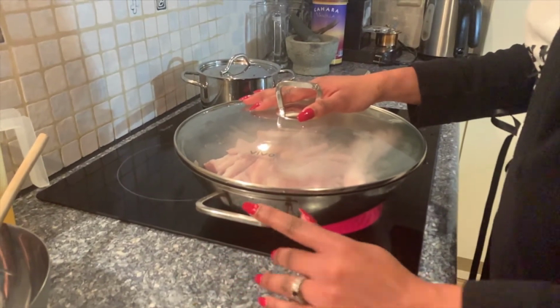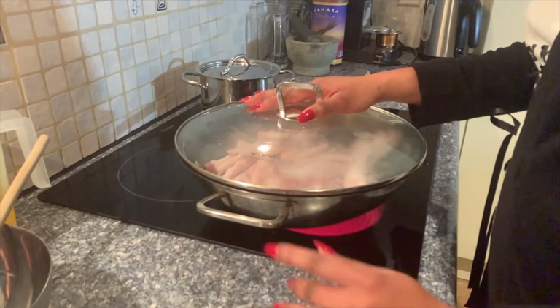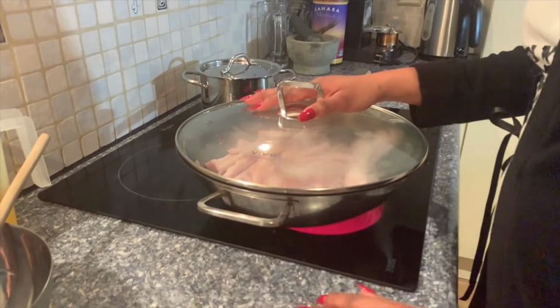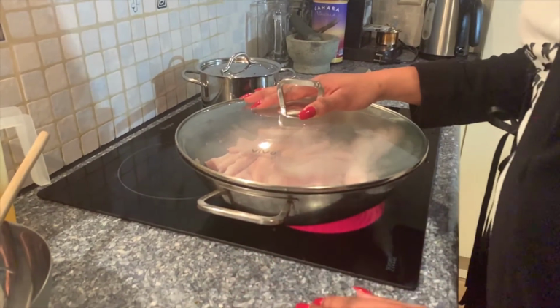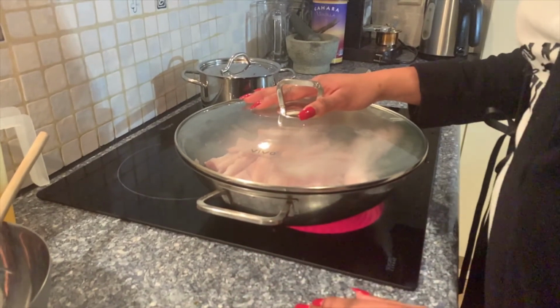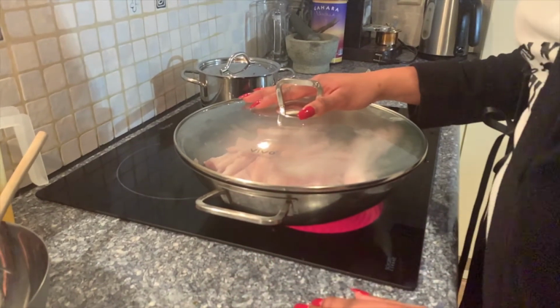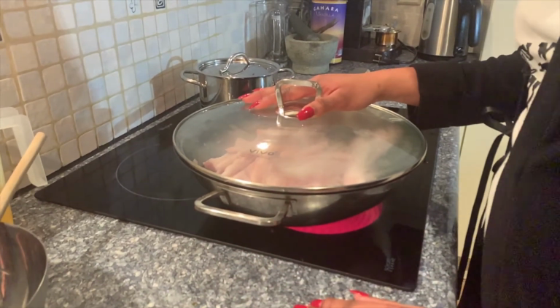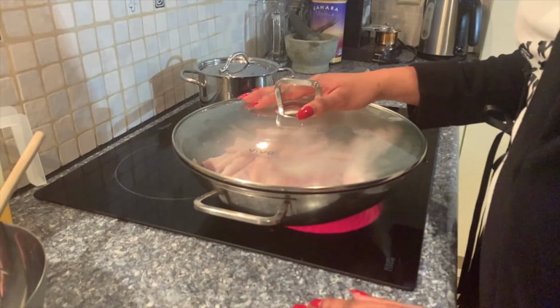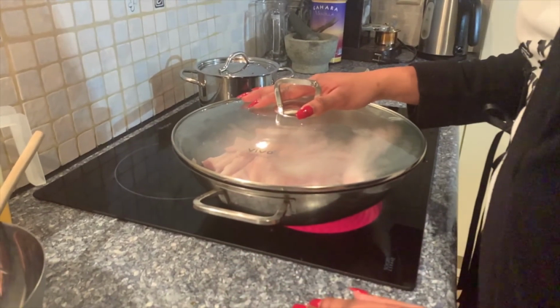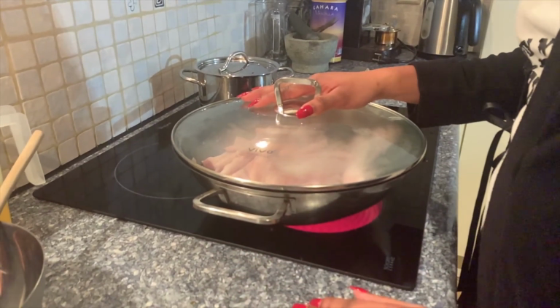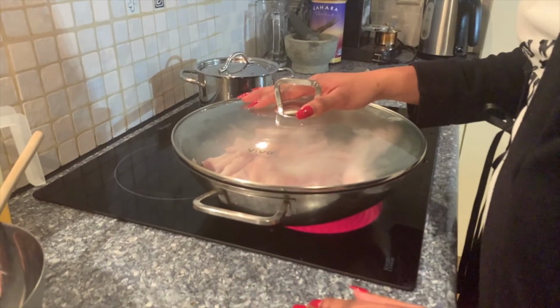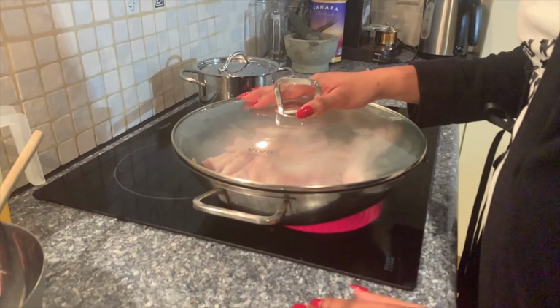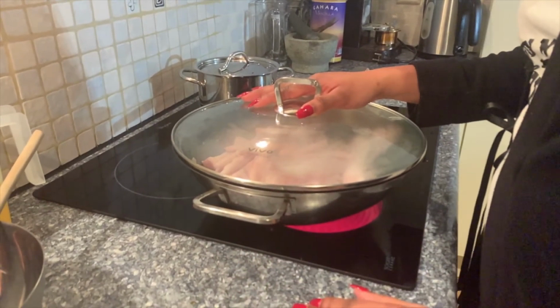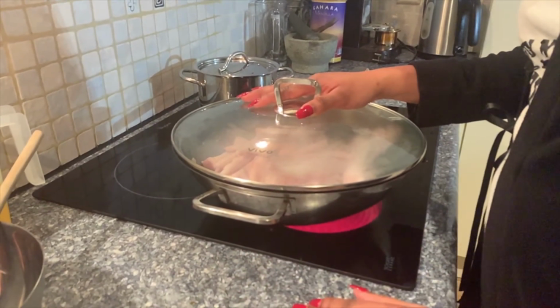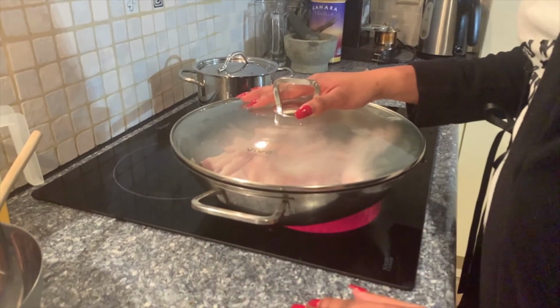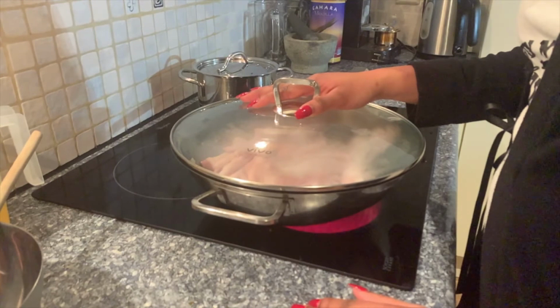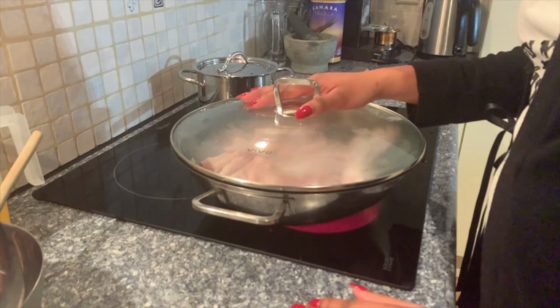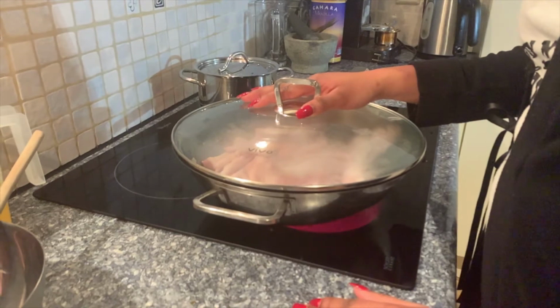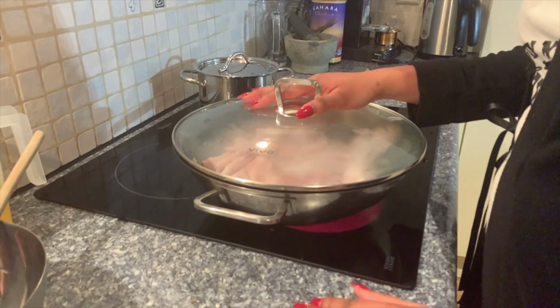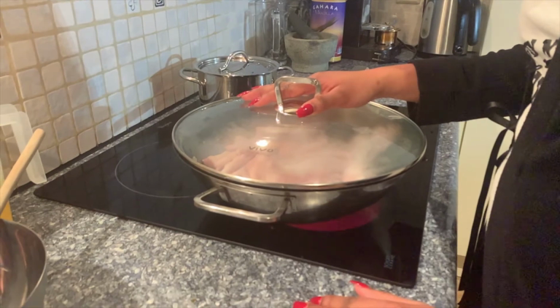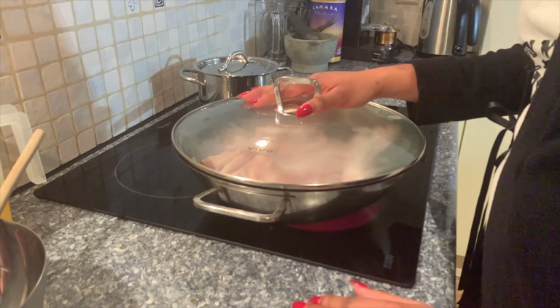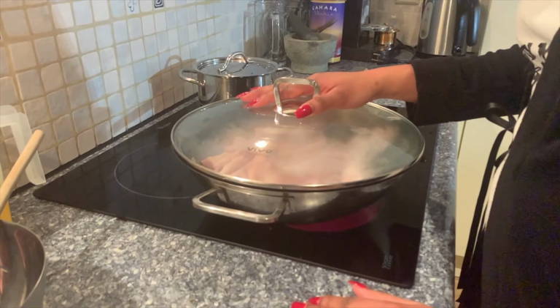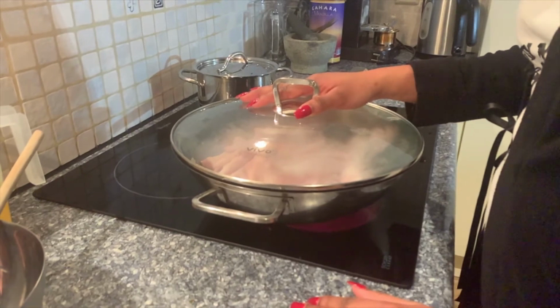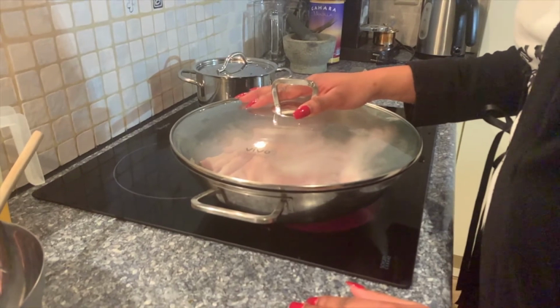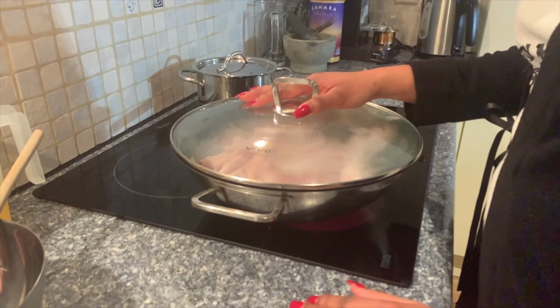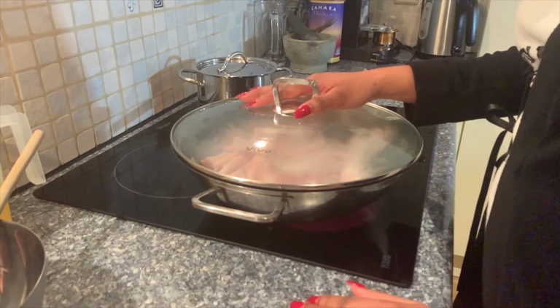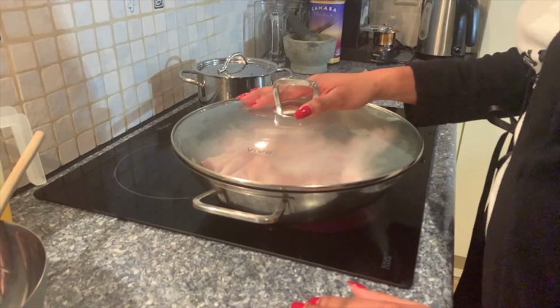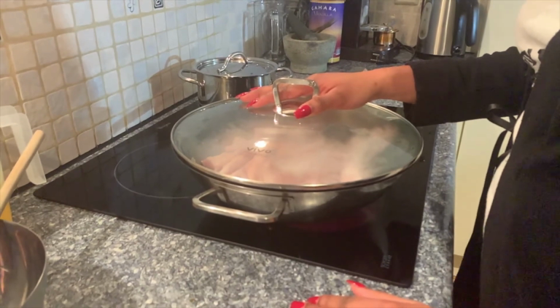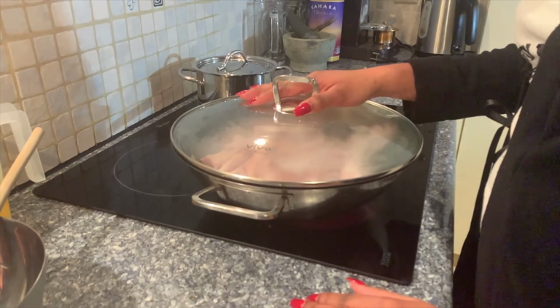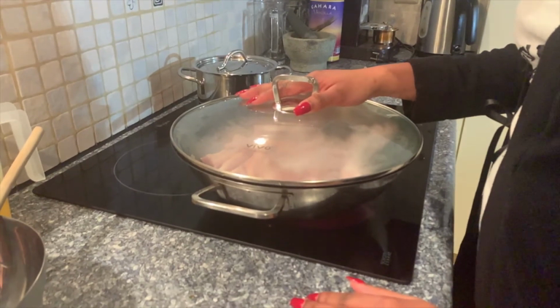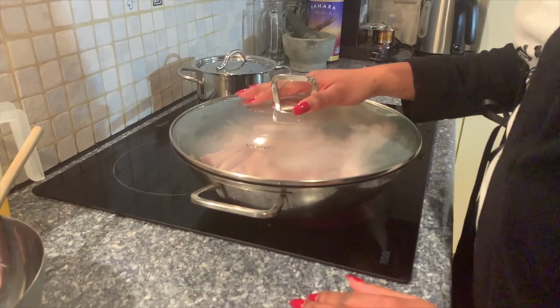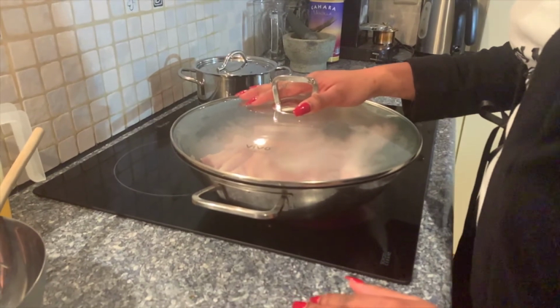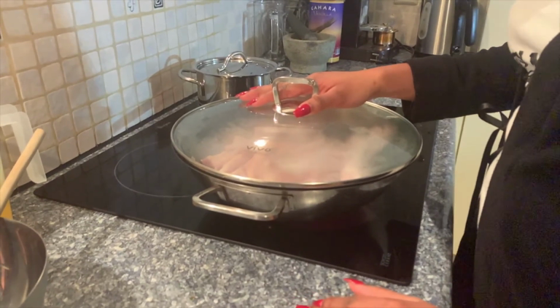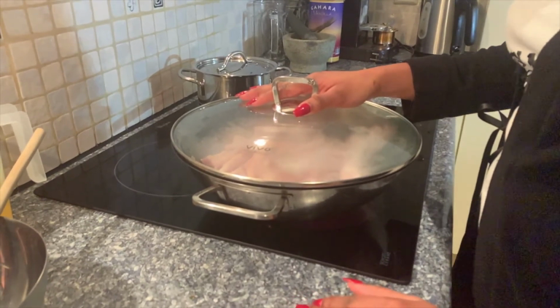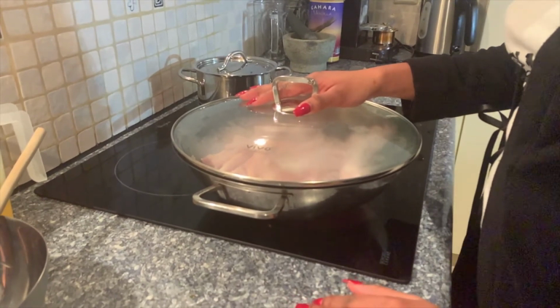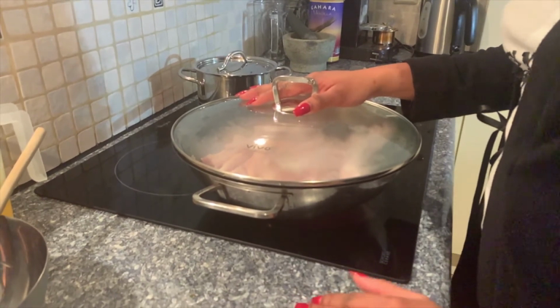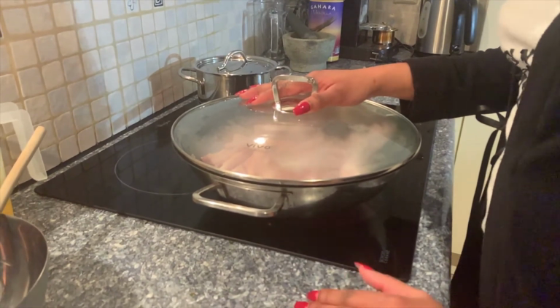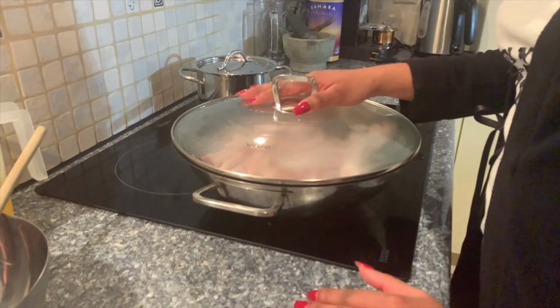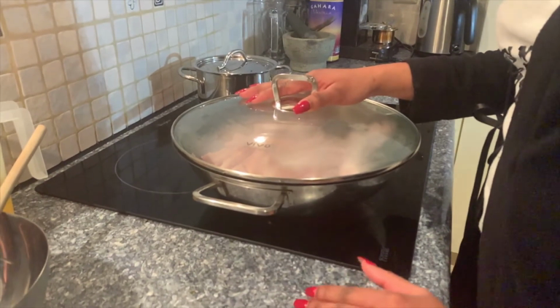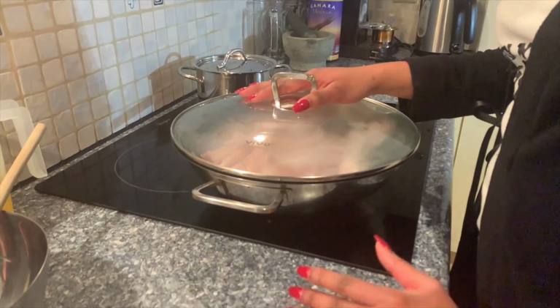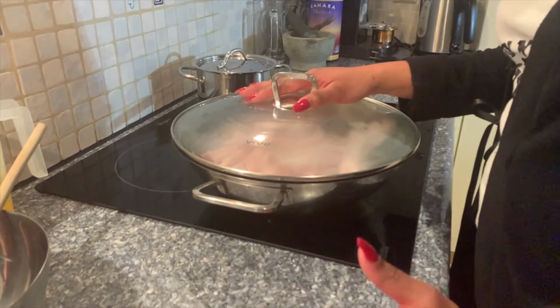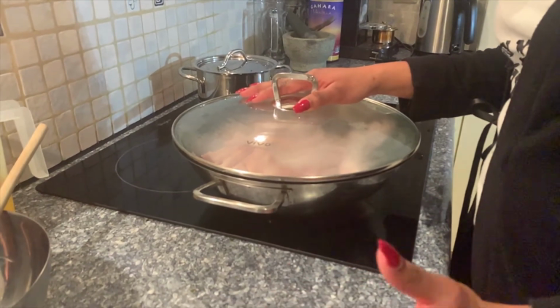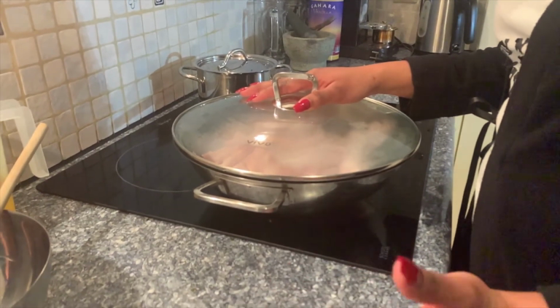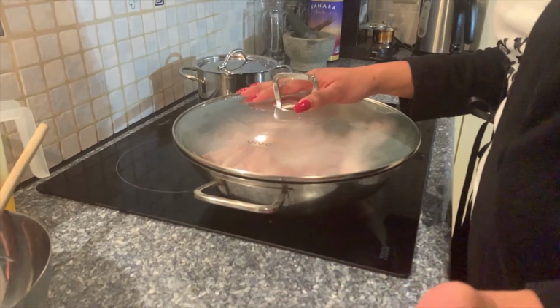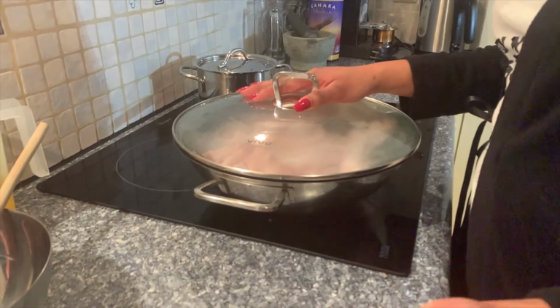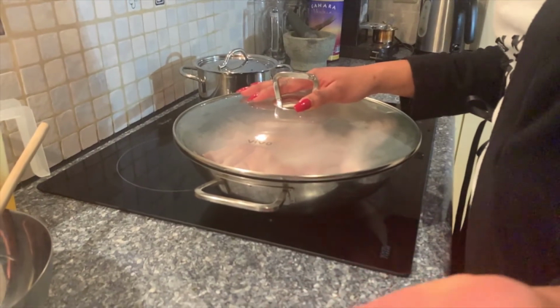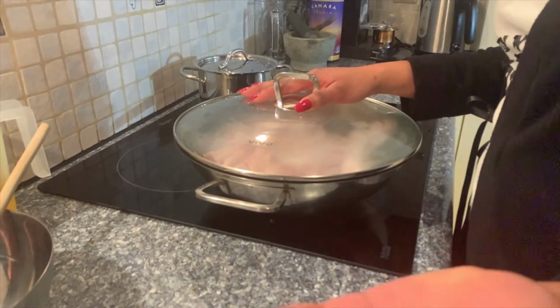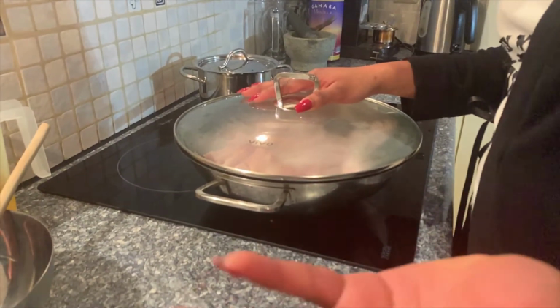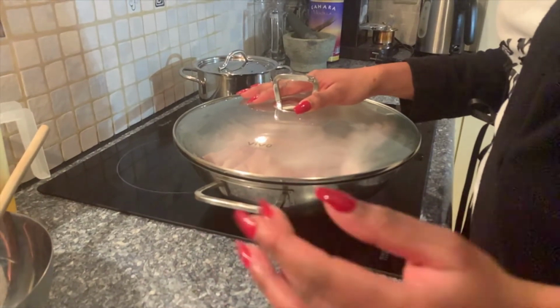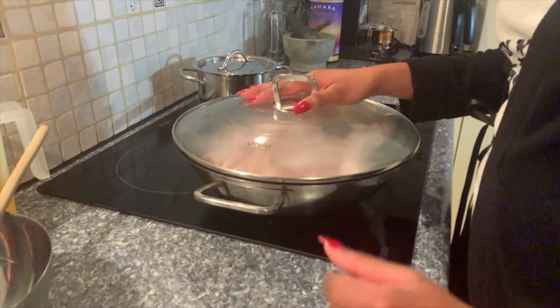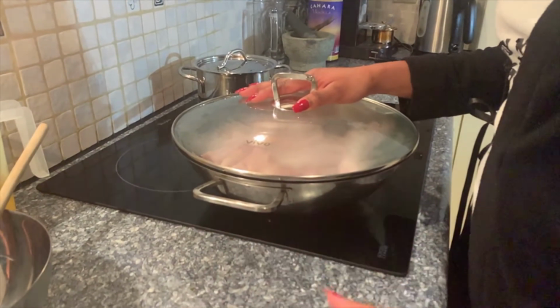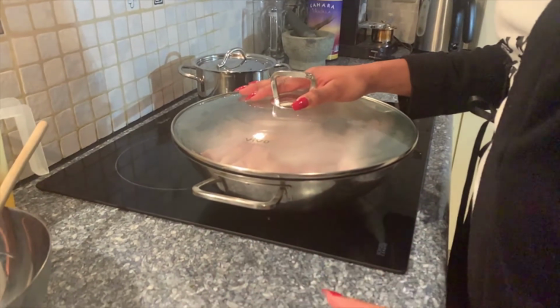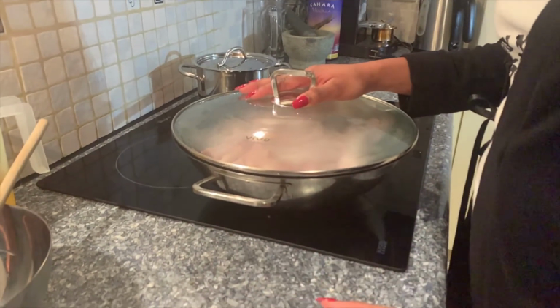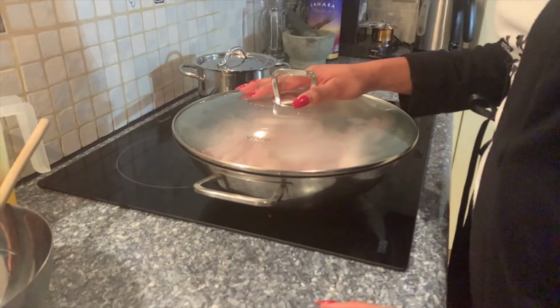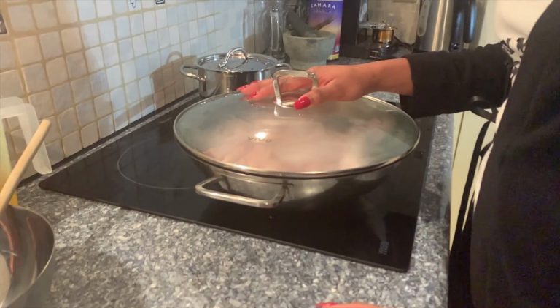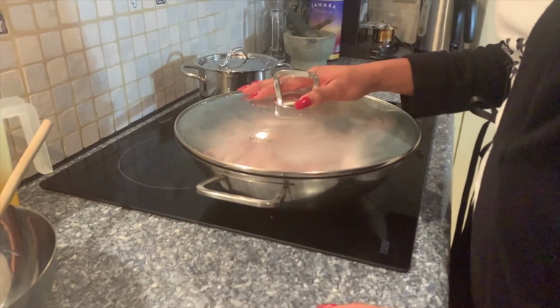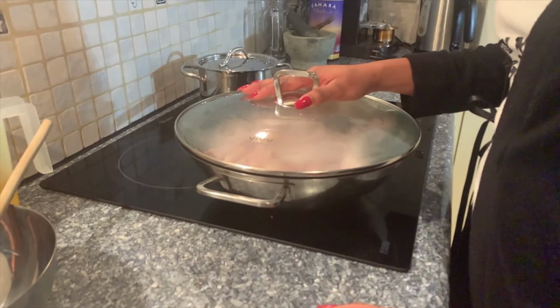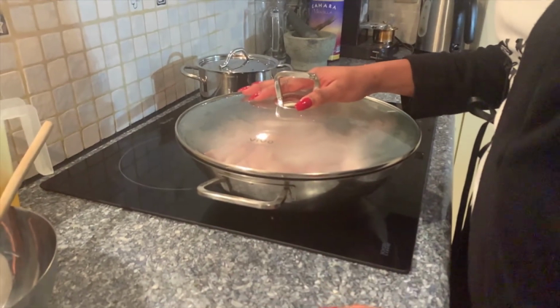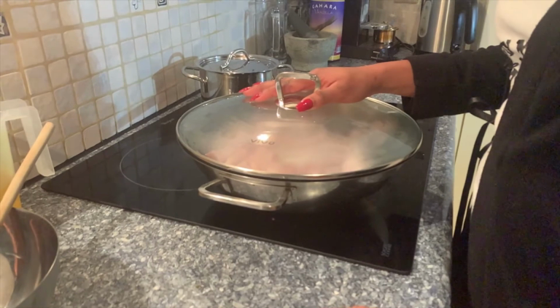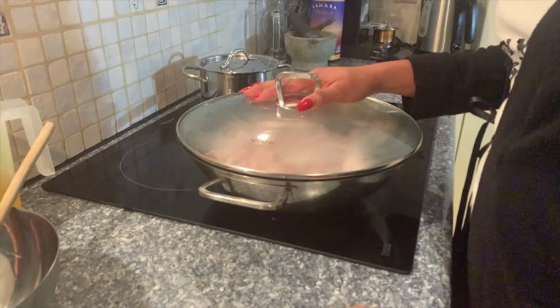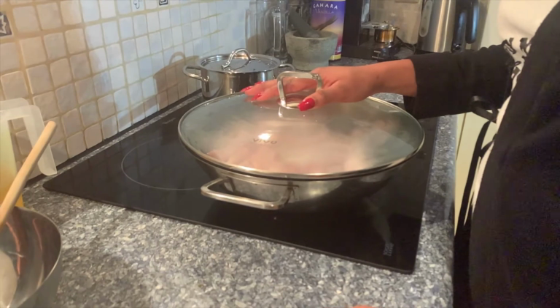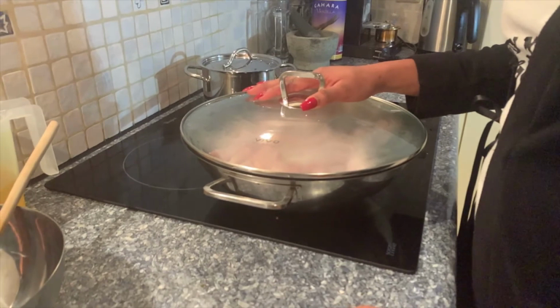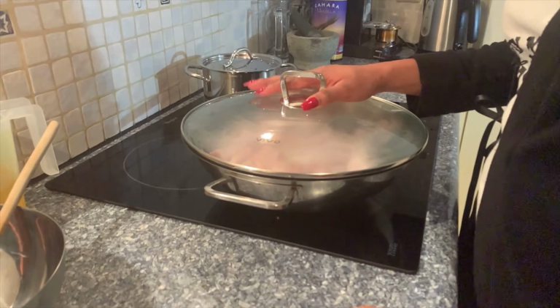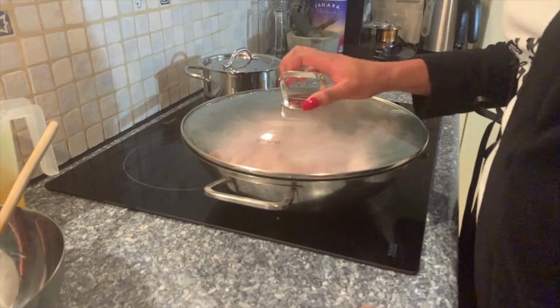I do this for about an hour to an hour and 30 minutes total, until I get the end results which I'll show you guys later.